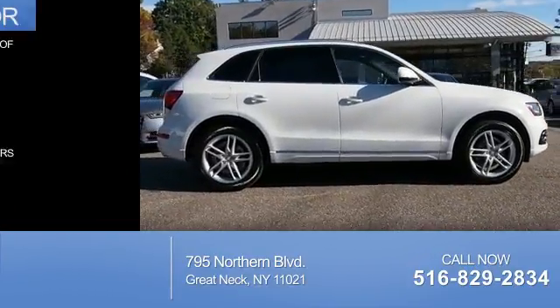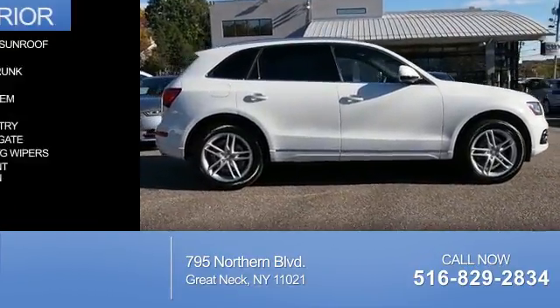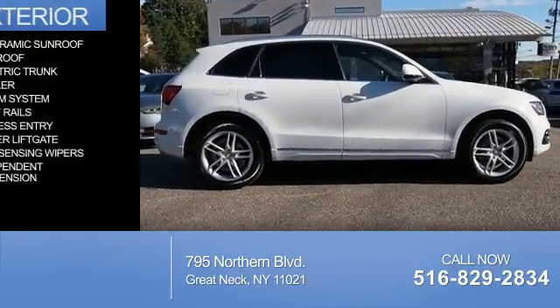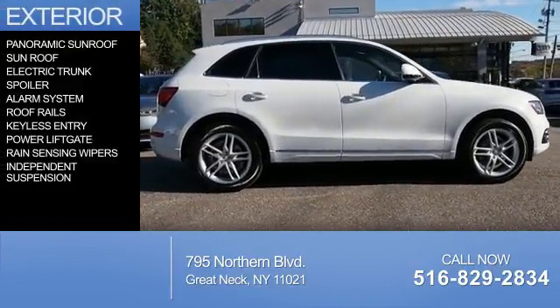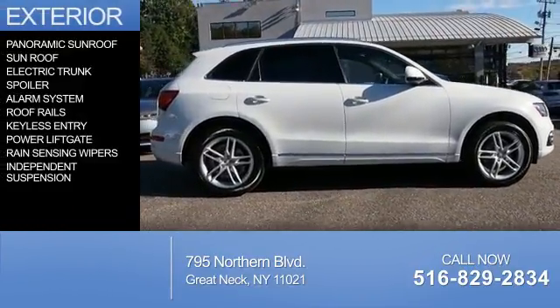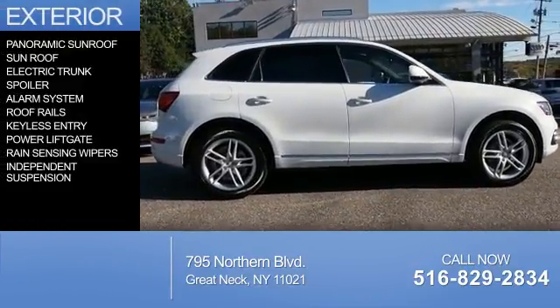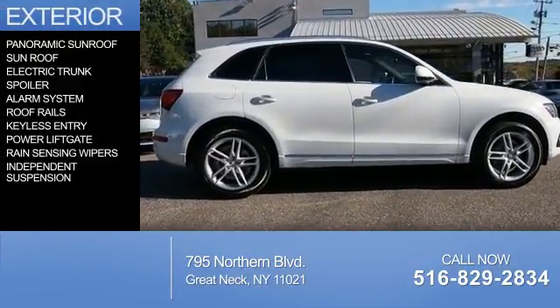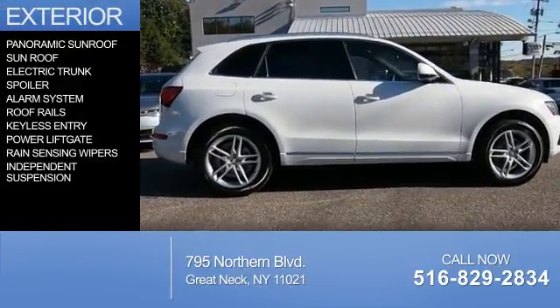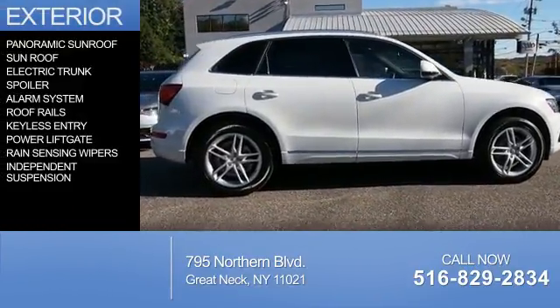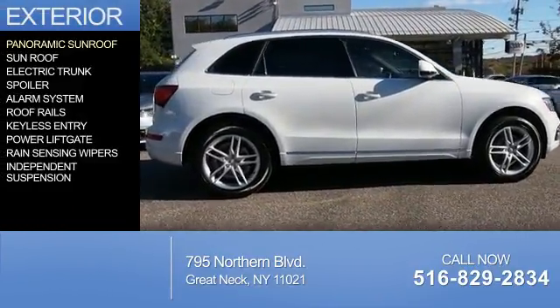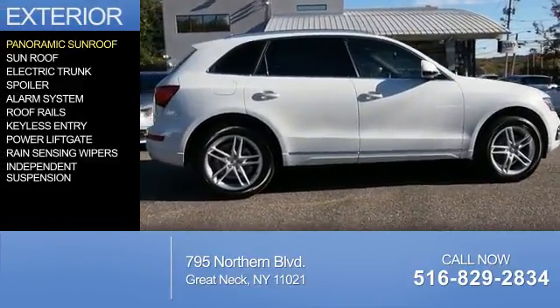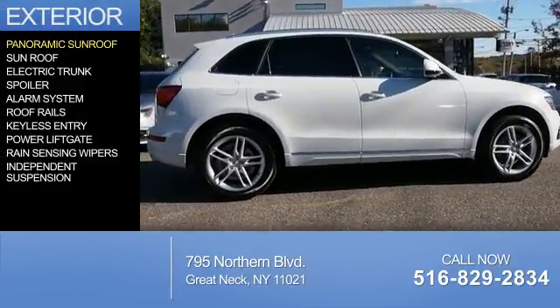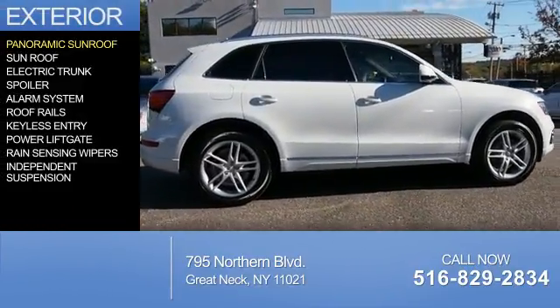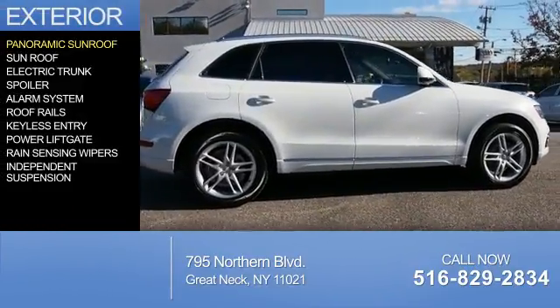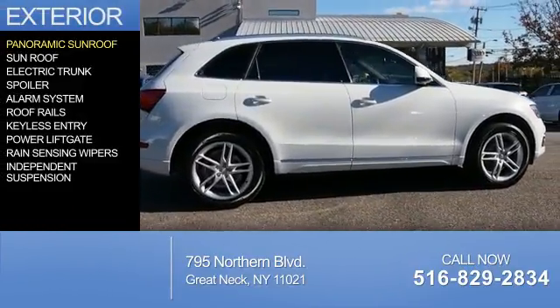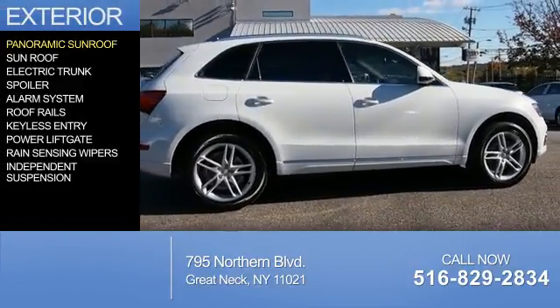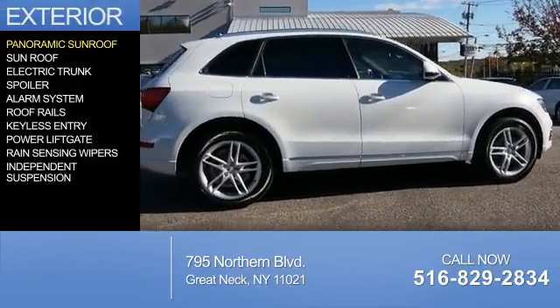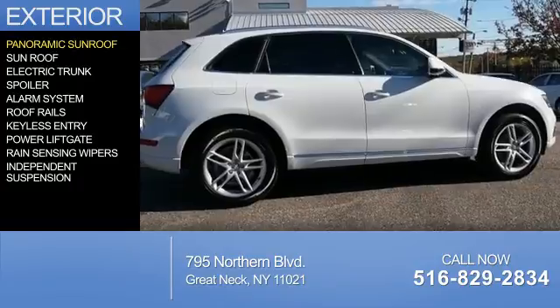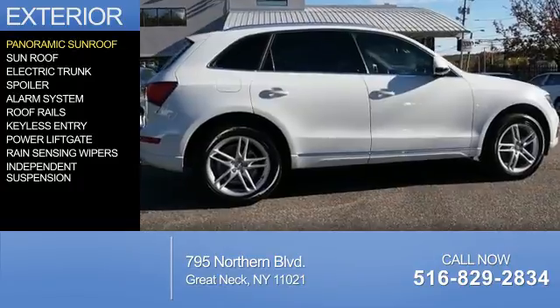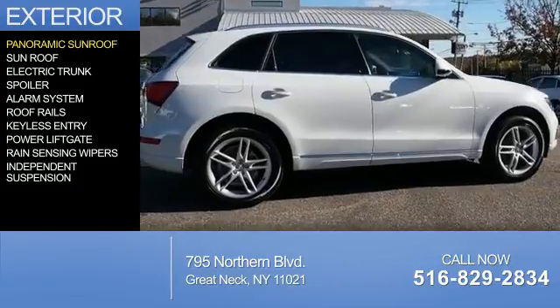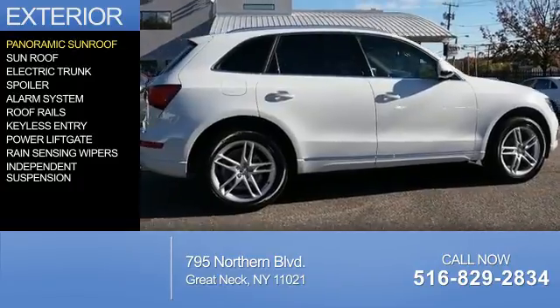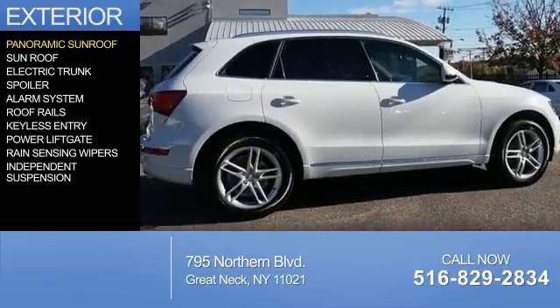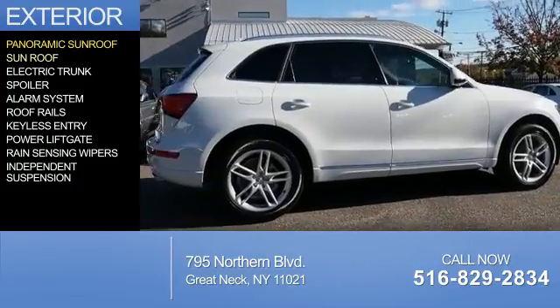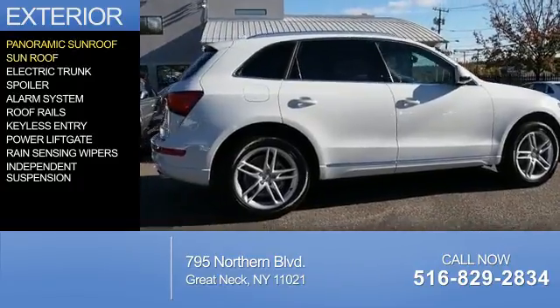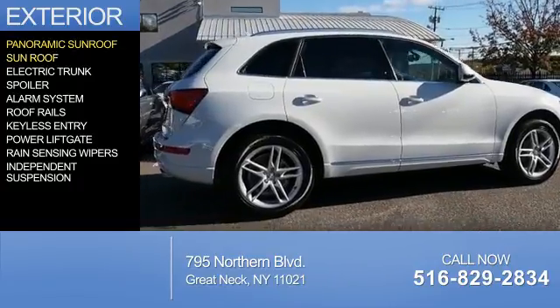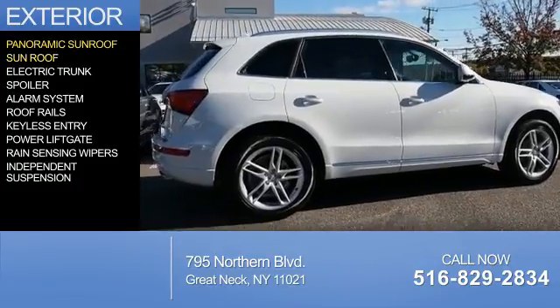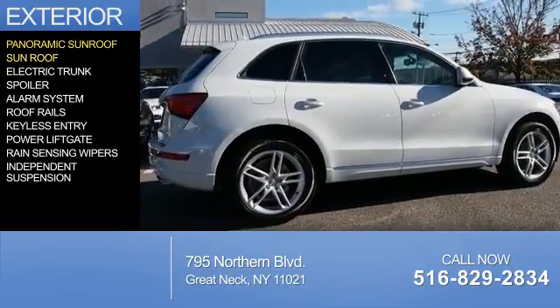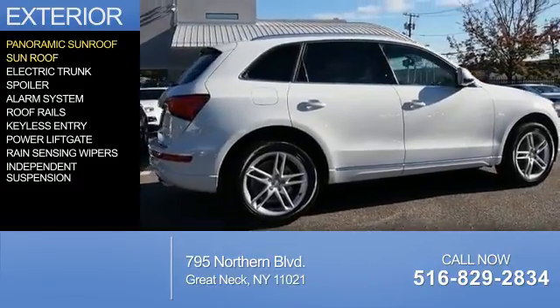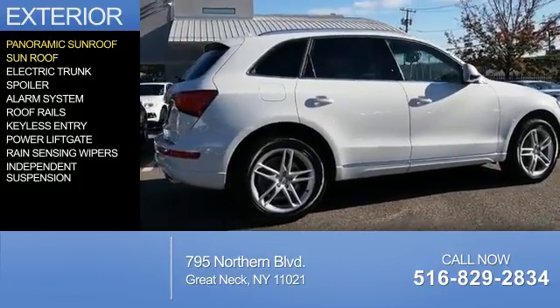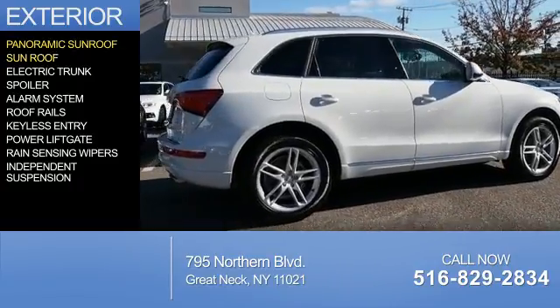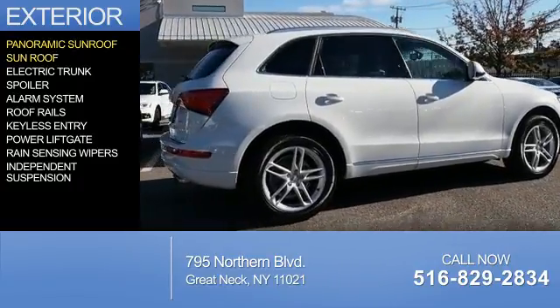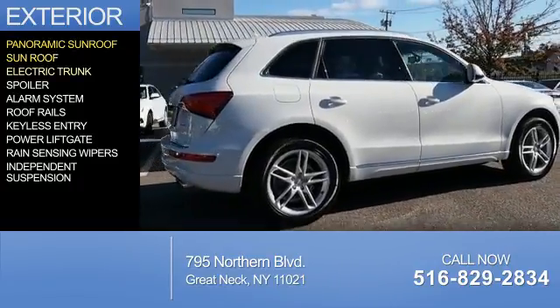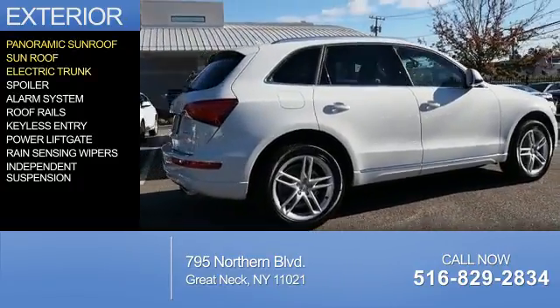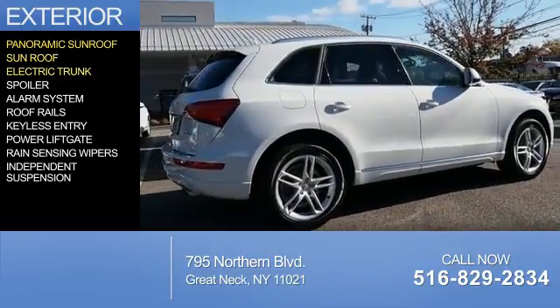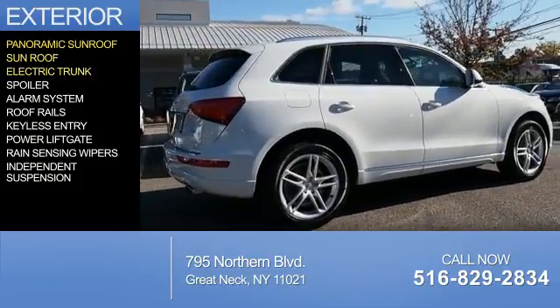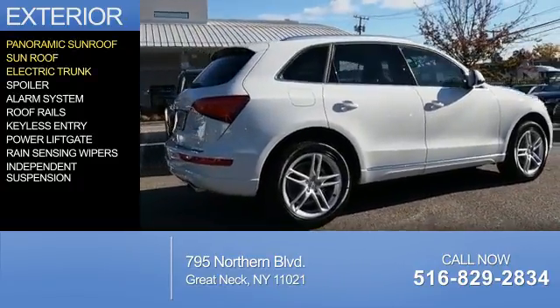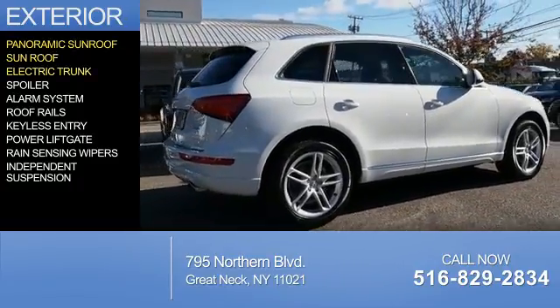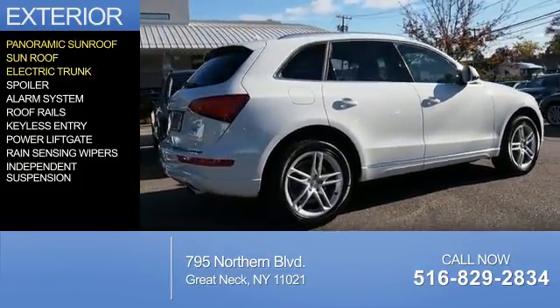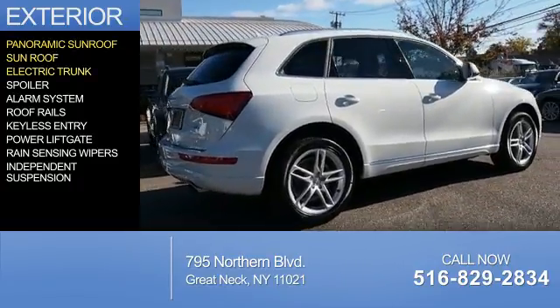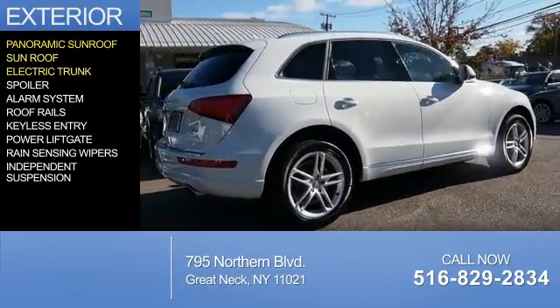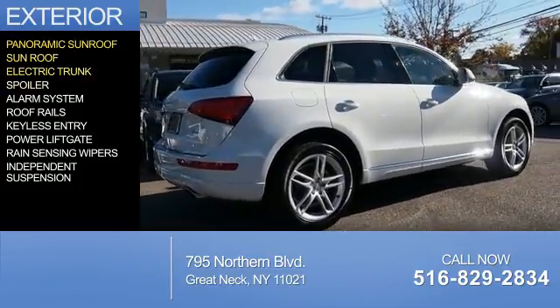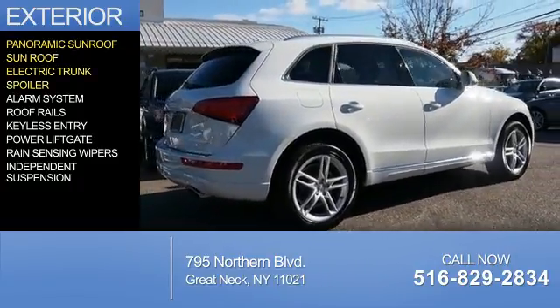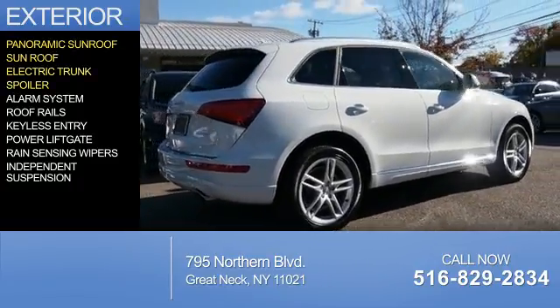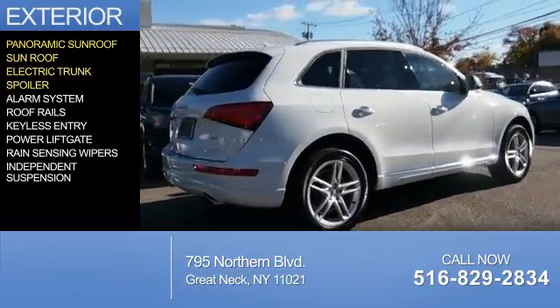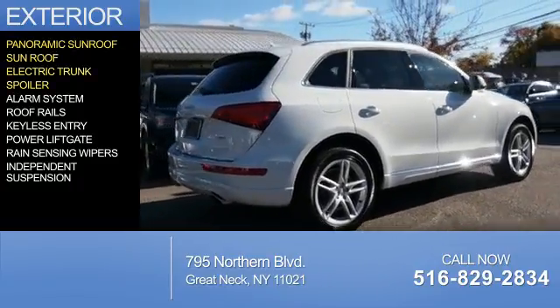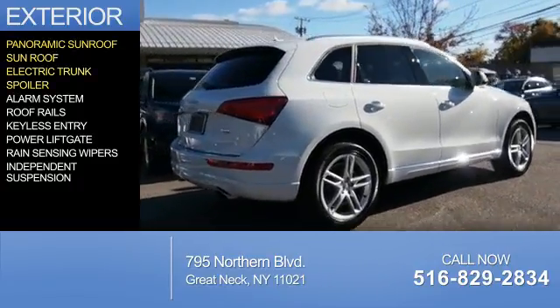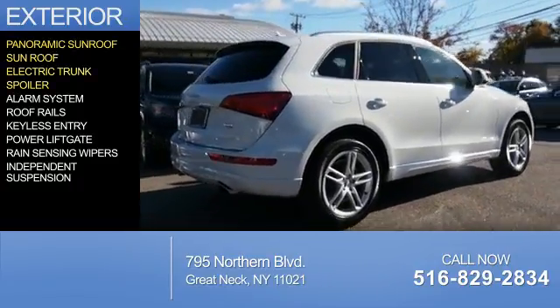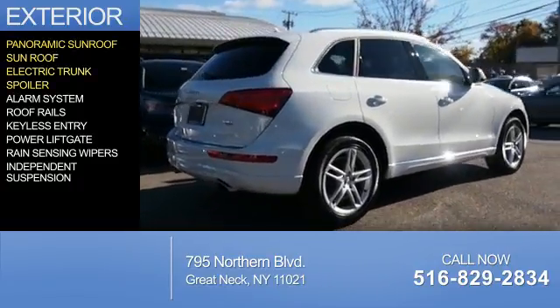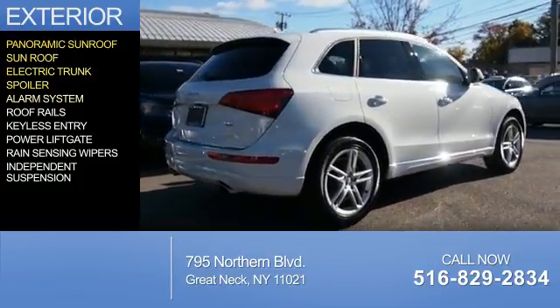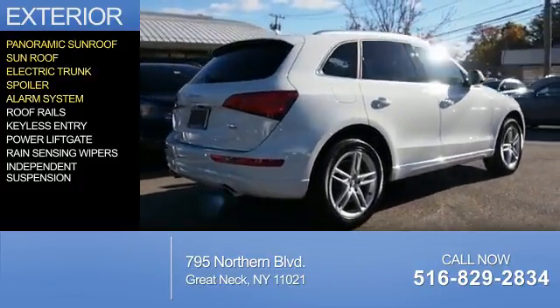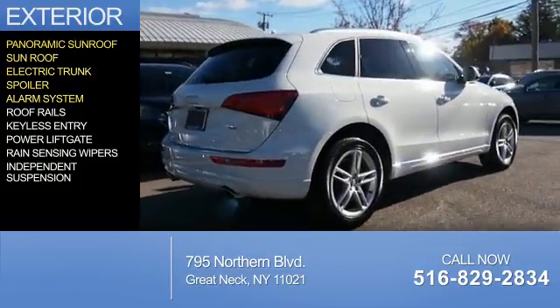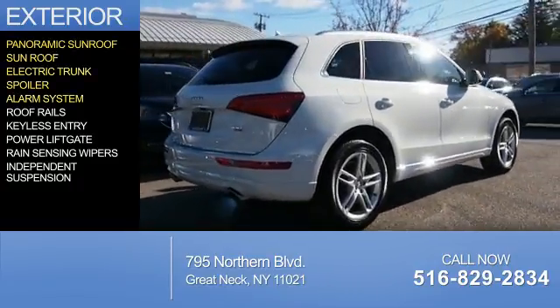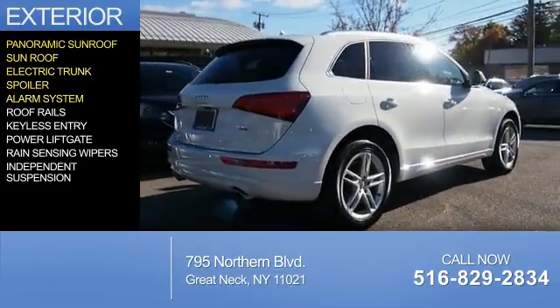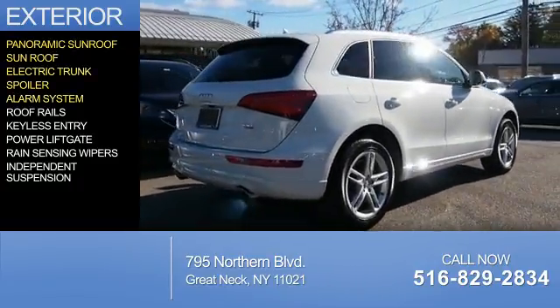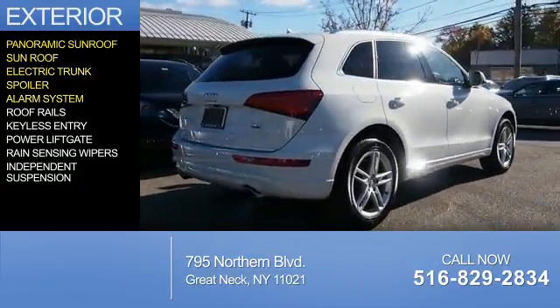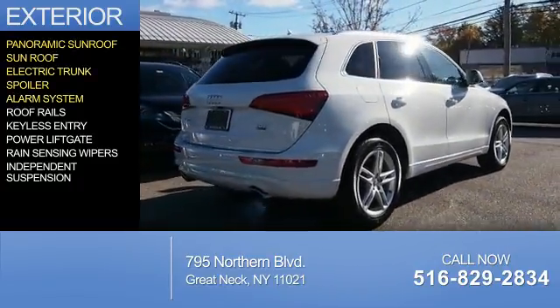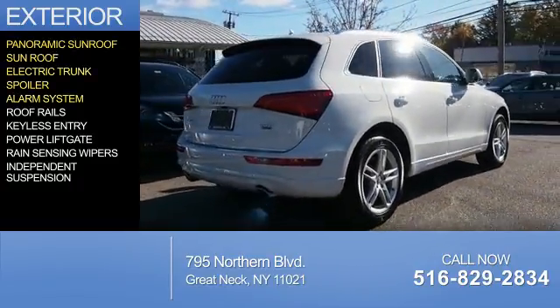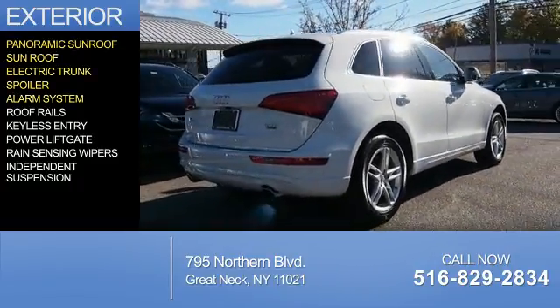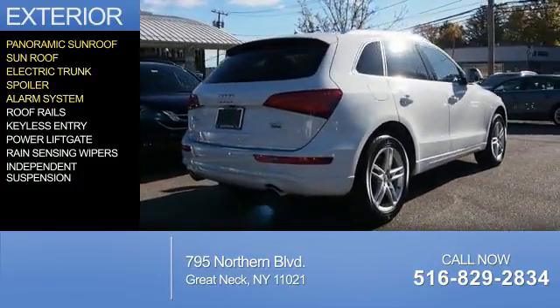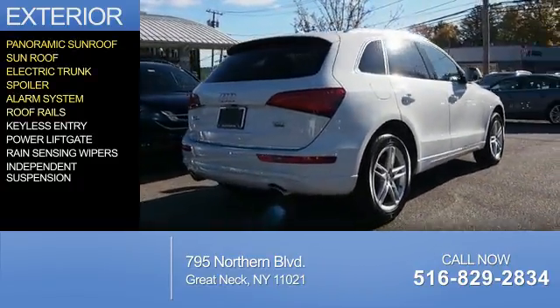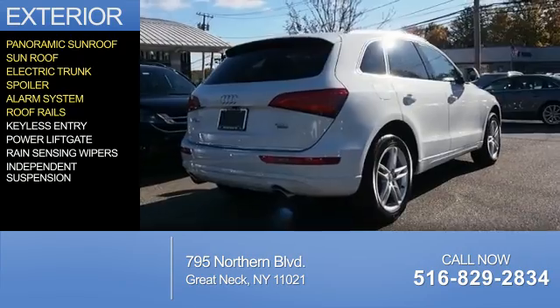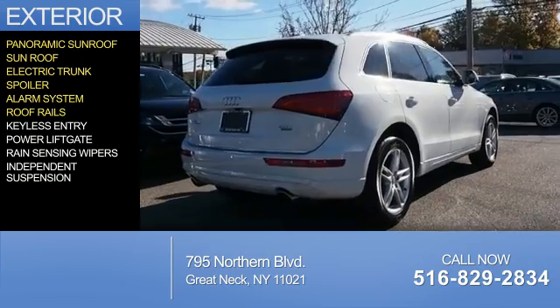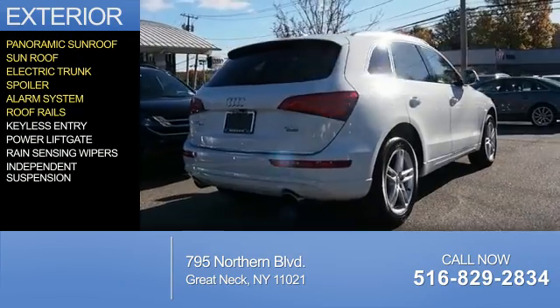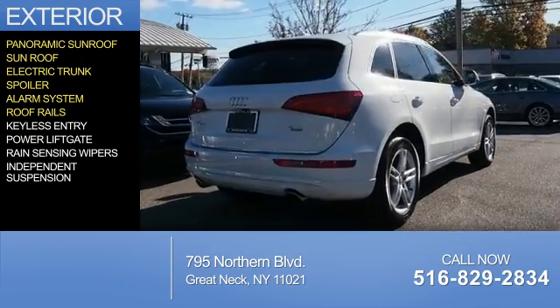The features include a panoramic sunroof, electric trunk, a spoiler, and an alarm system.